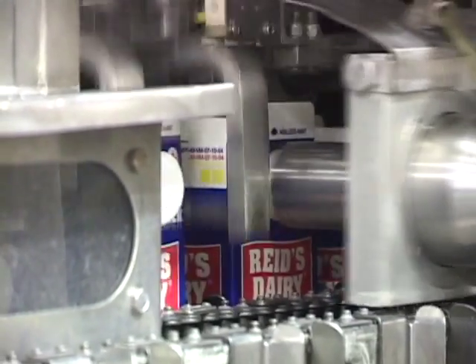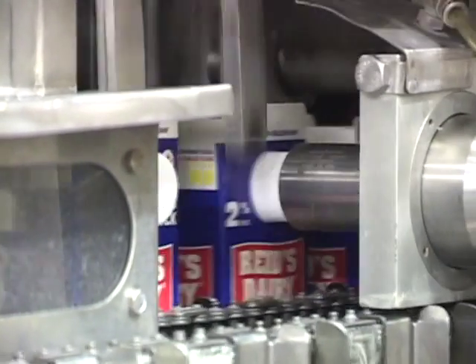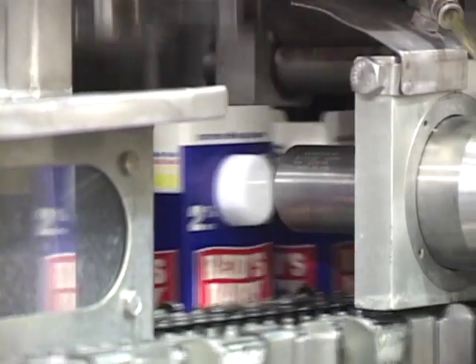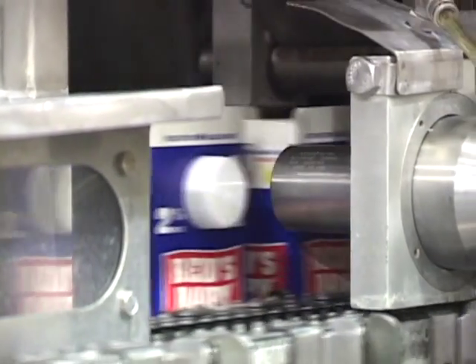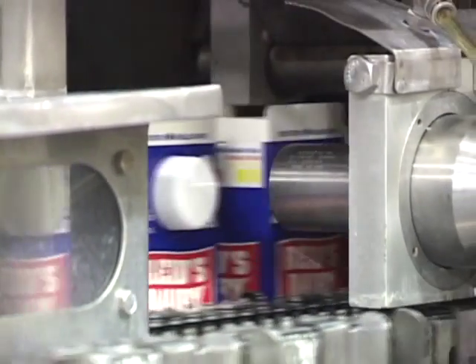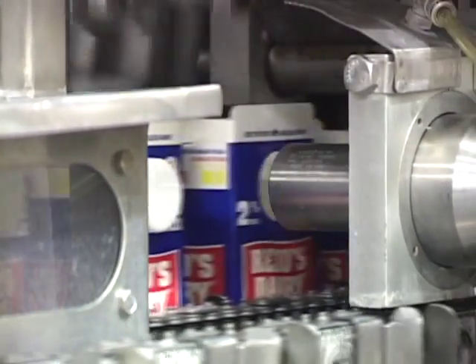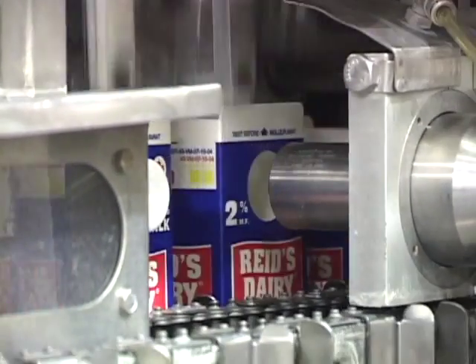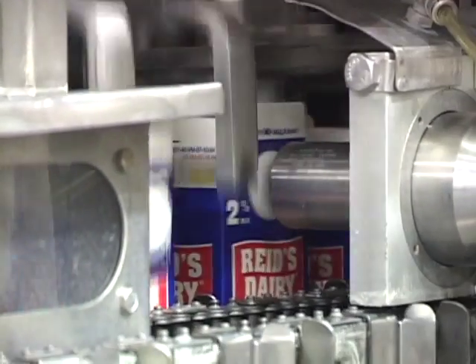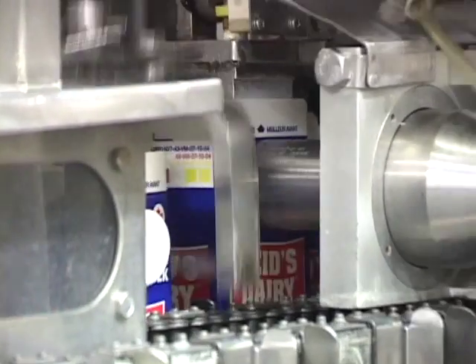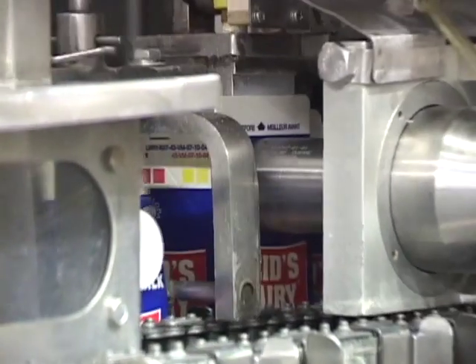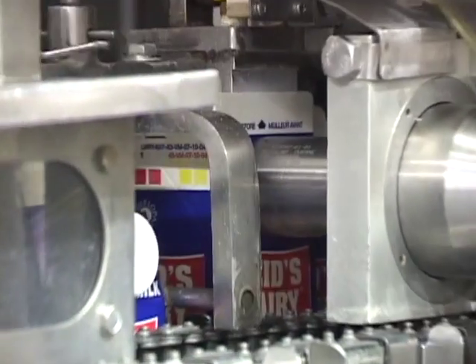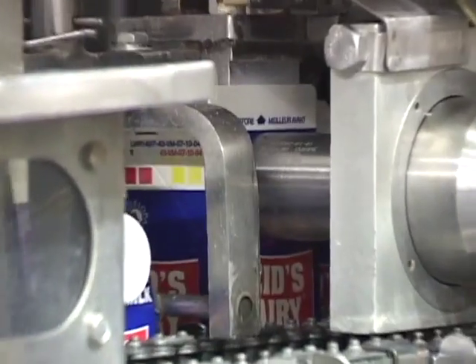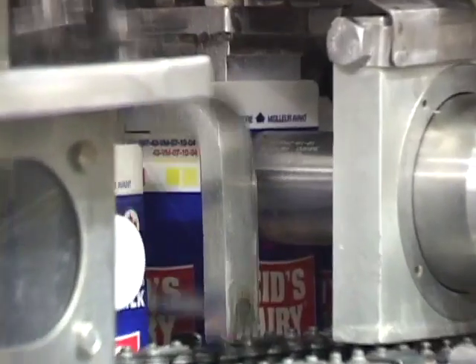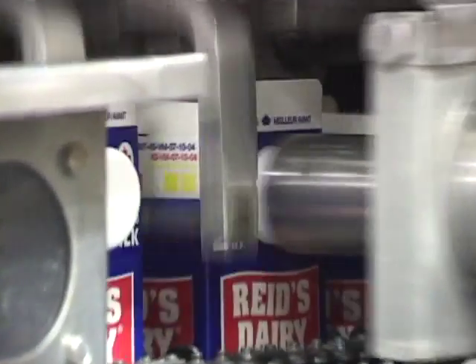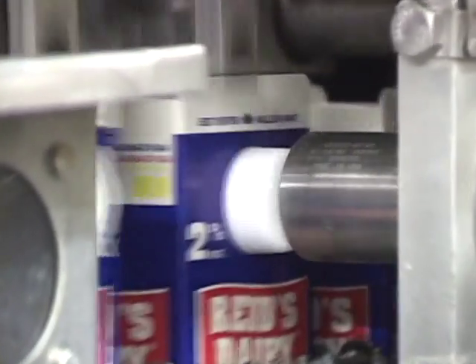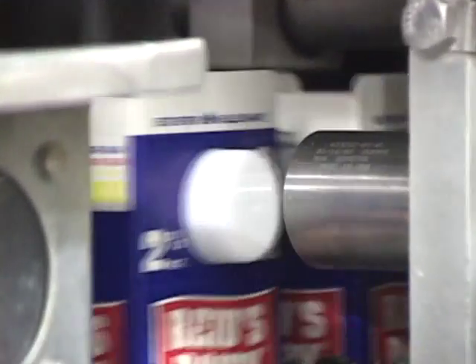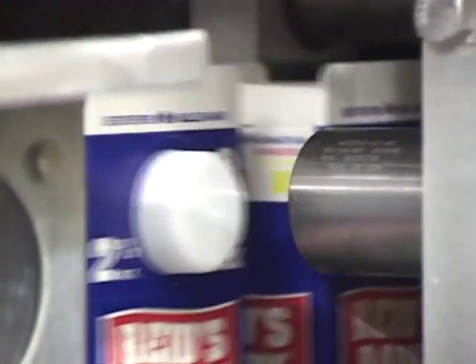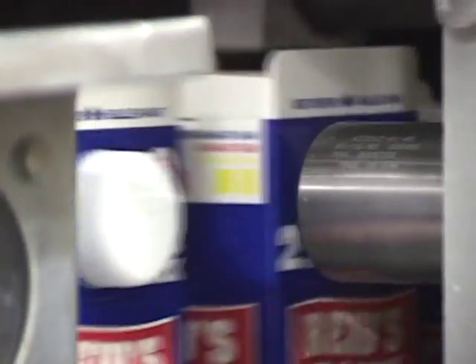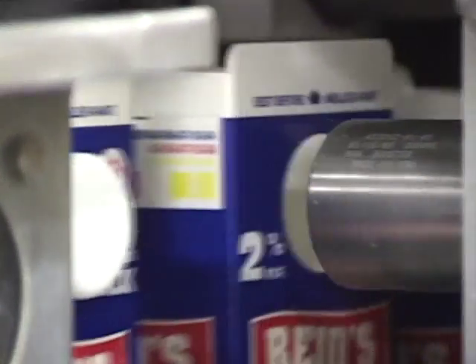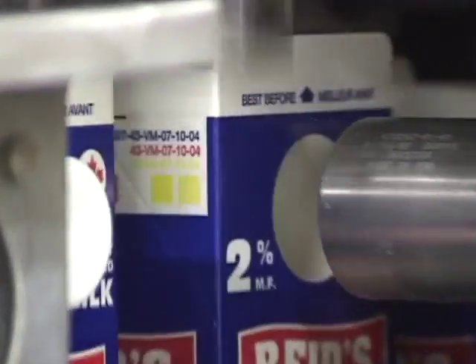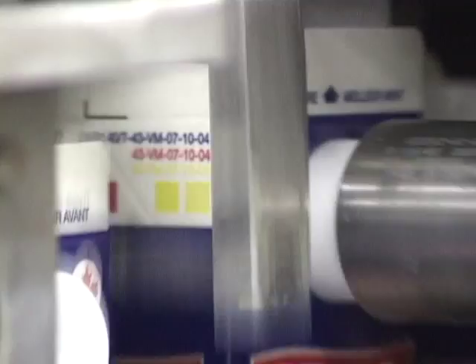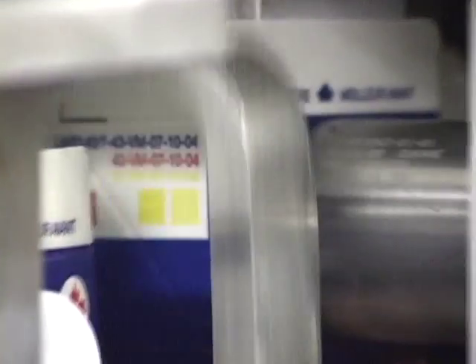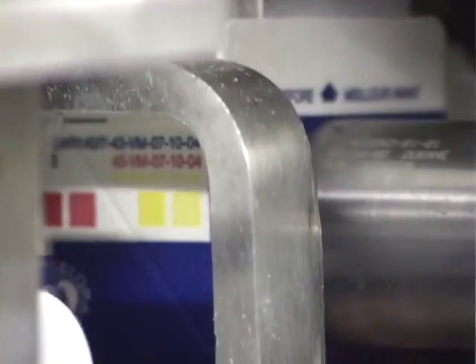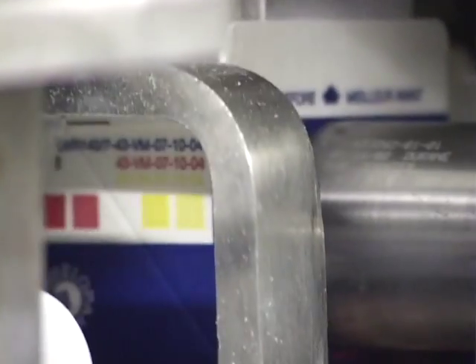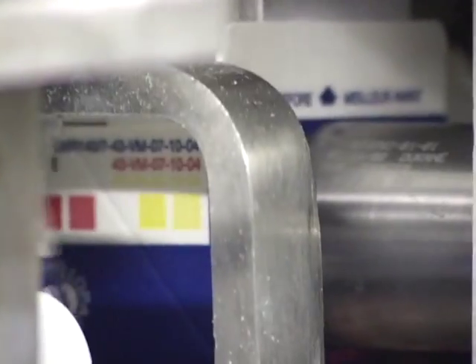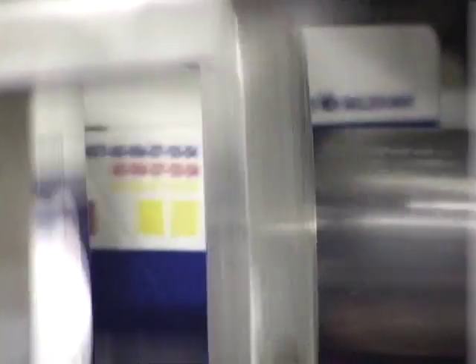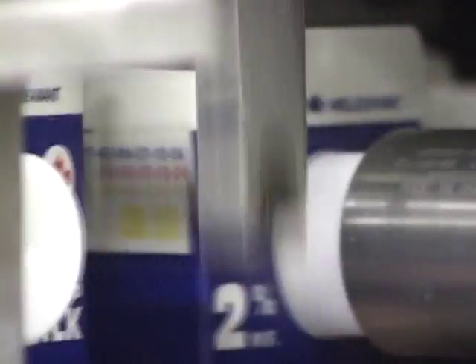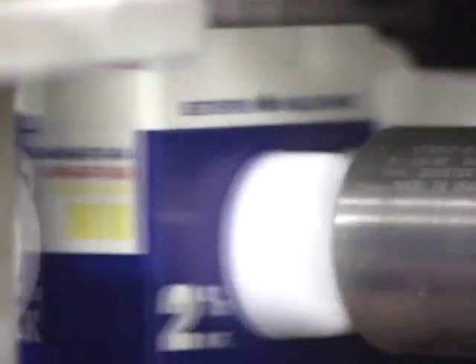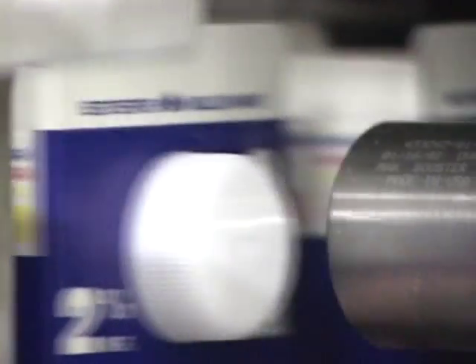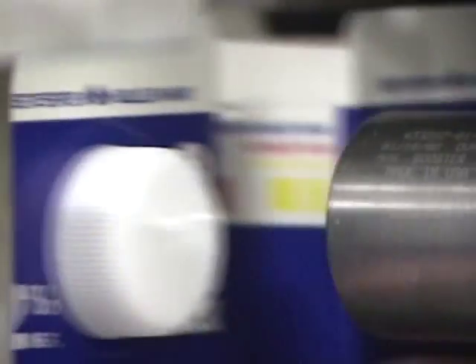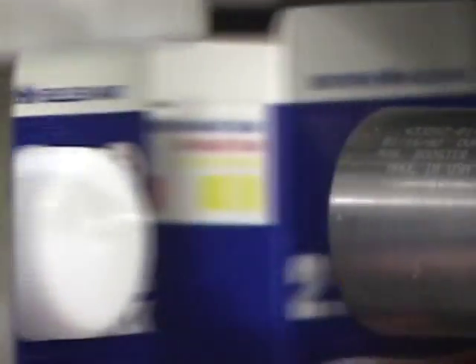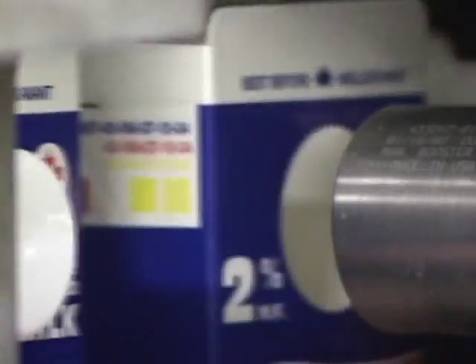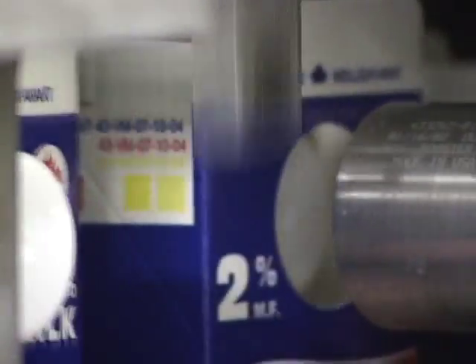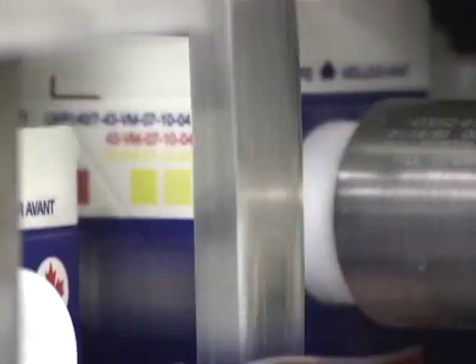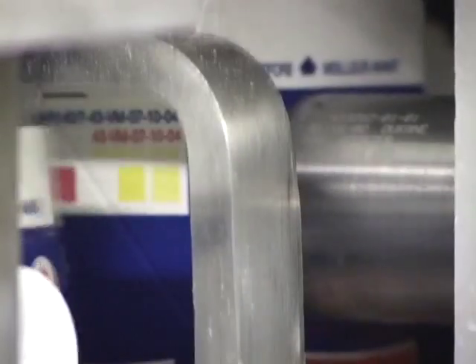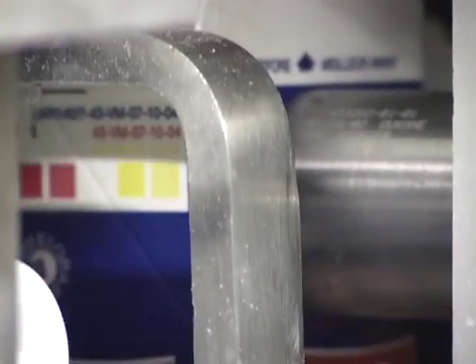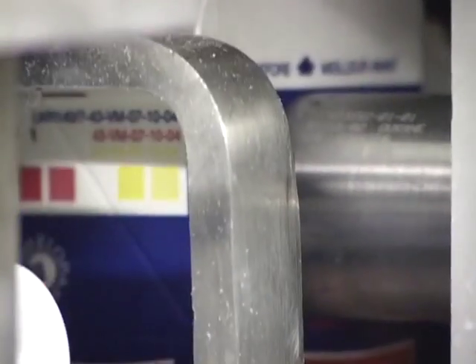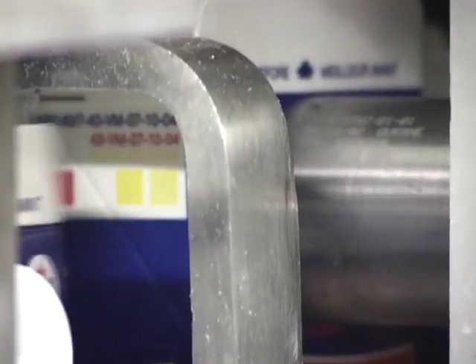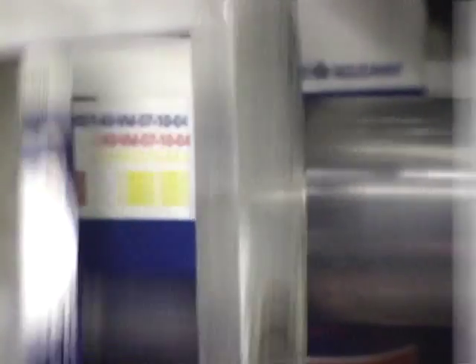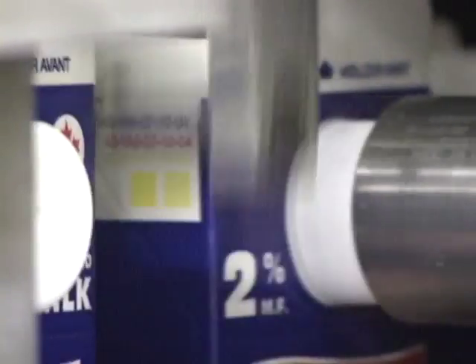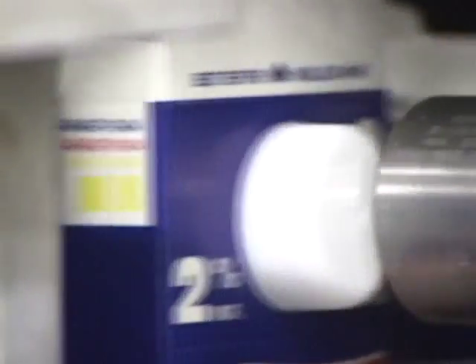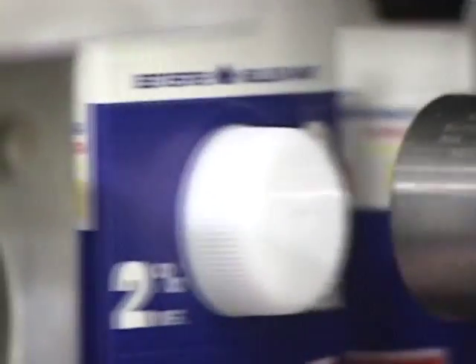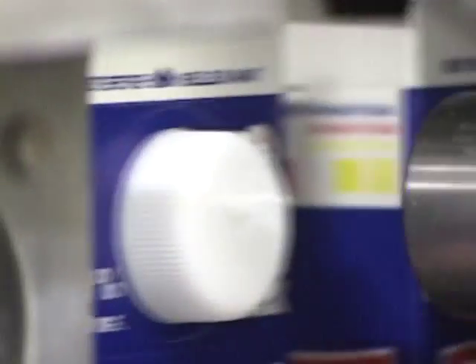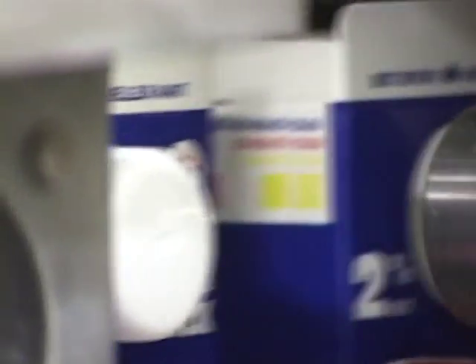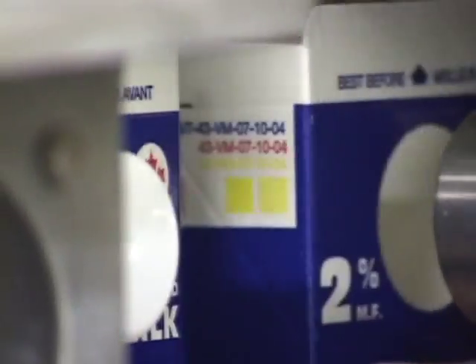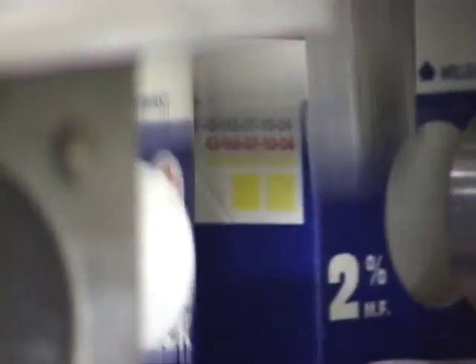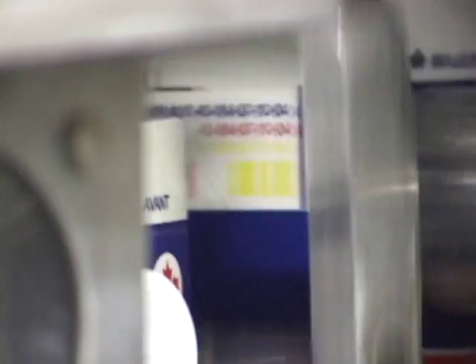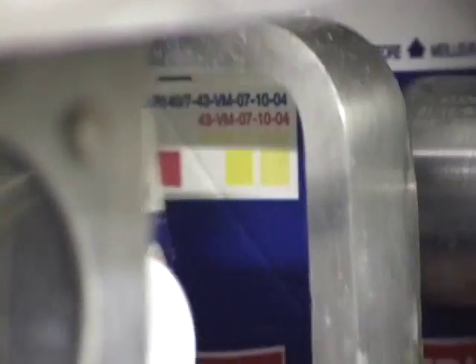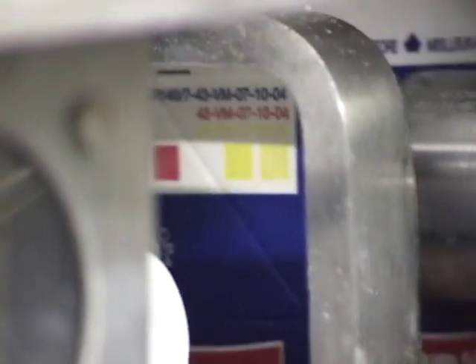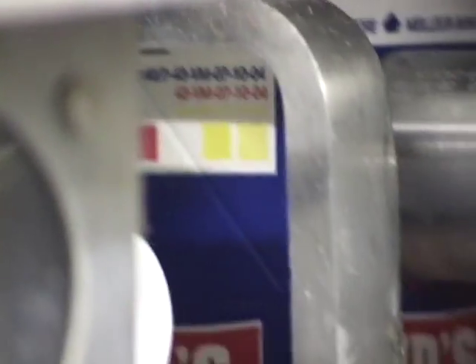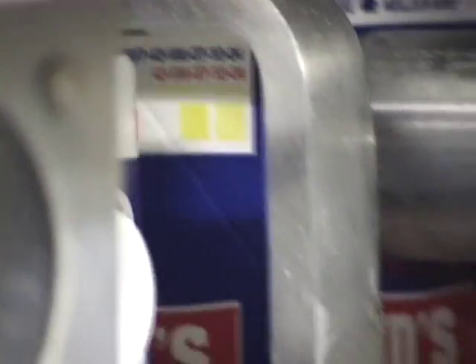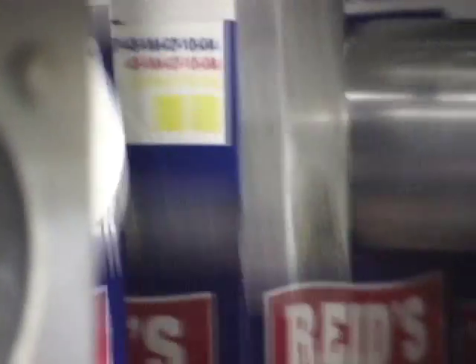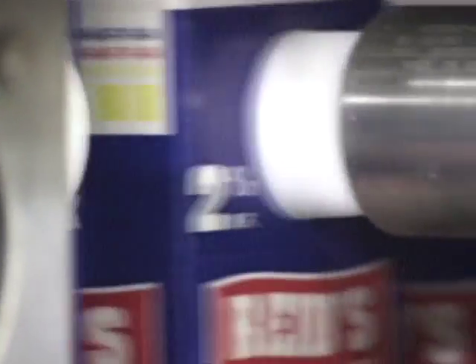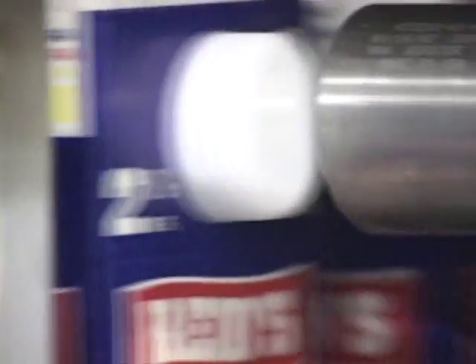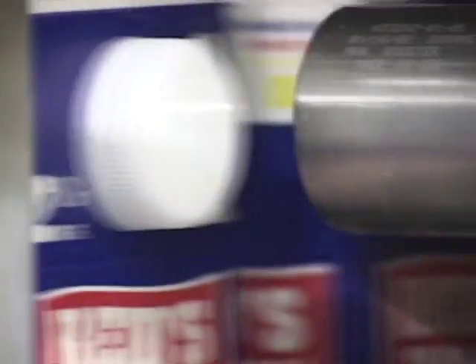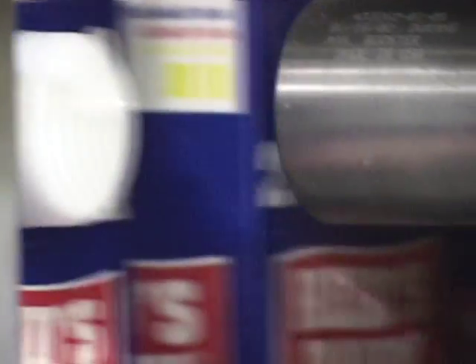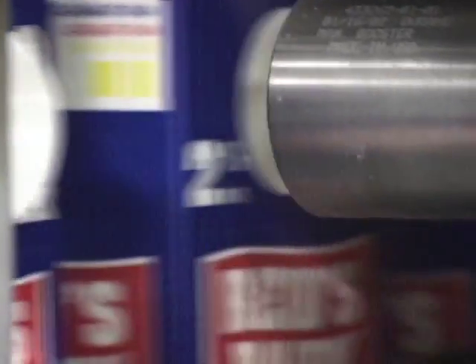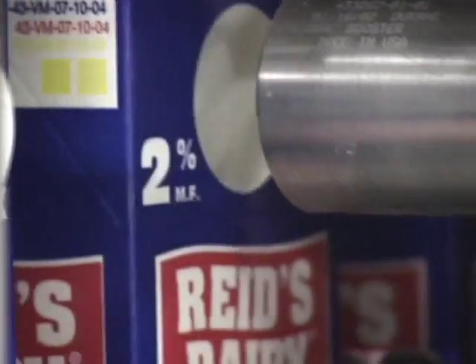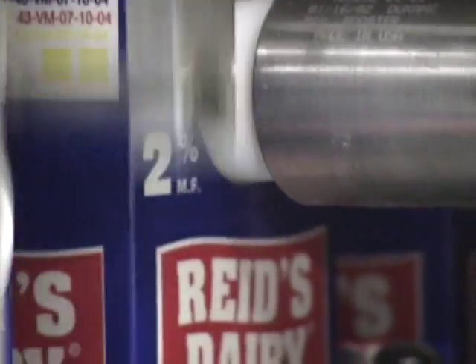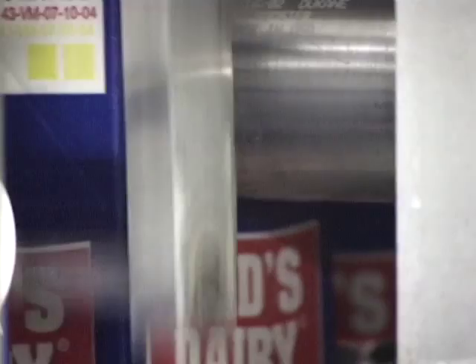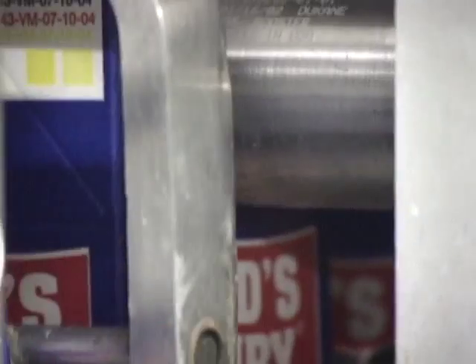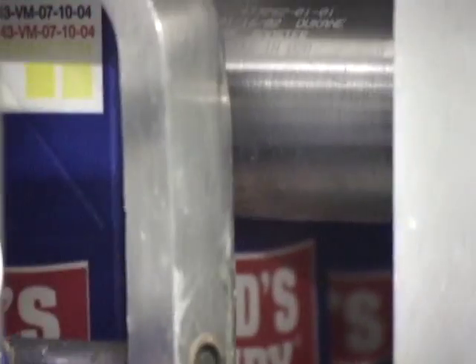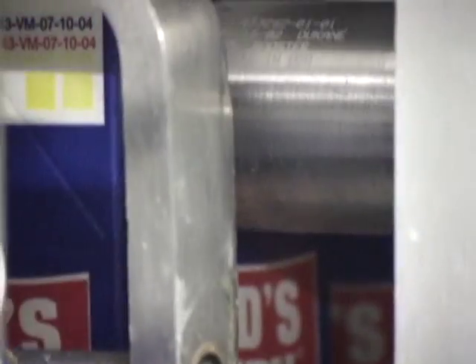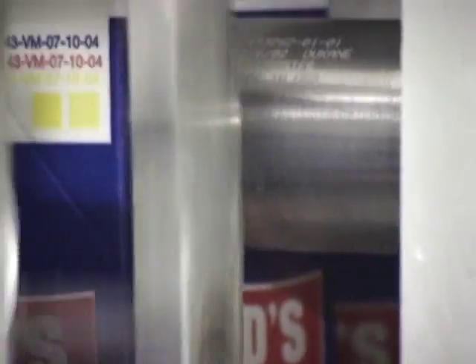The cartons are sterilized with peroxide in a clean room environment. Then they are filled and the tops are sealed.